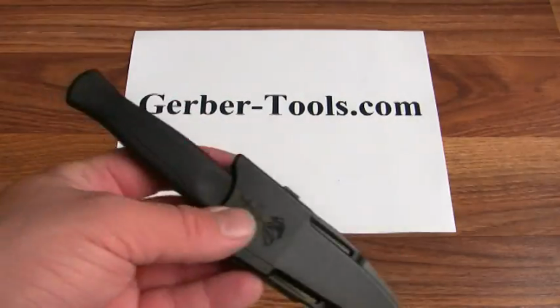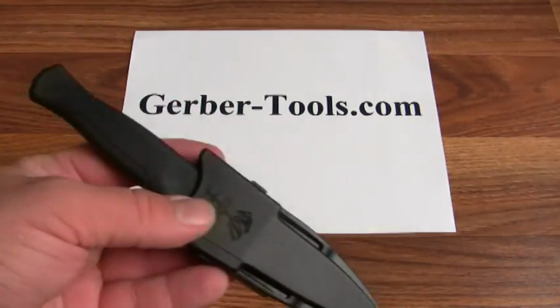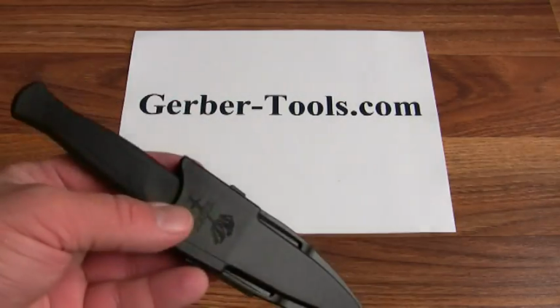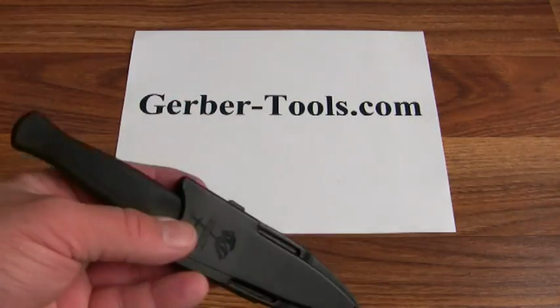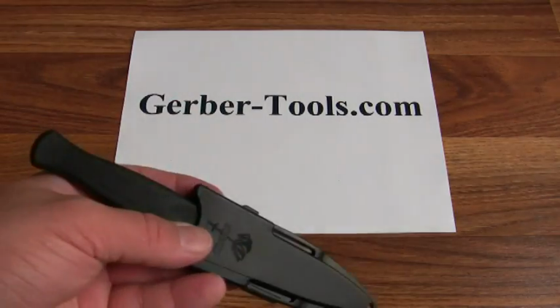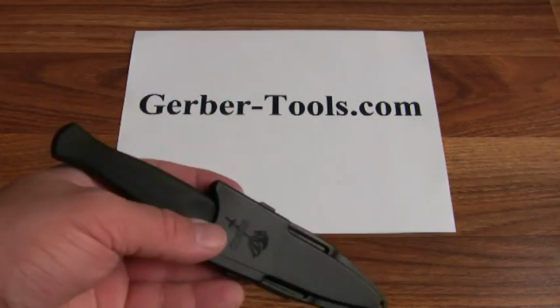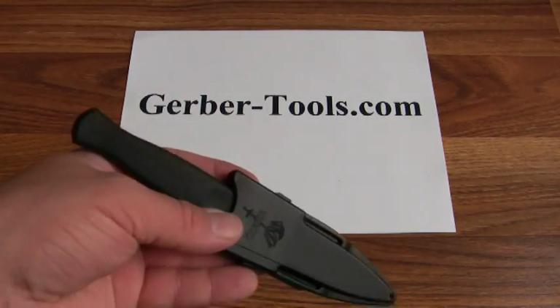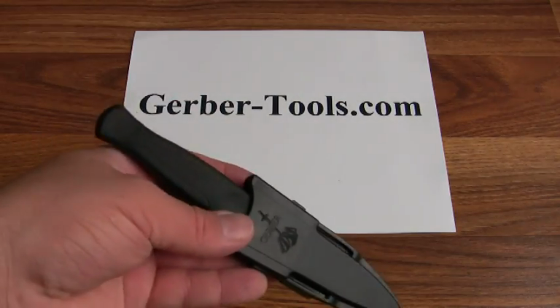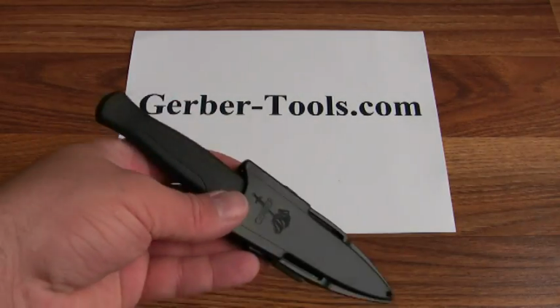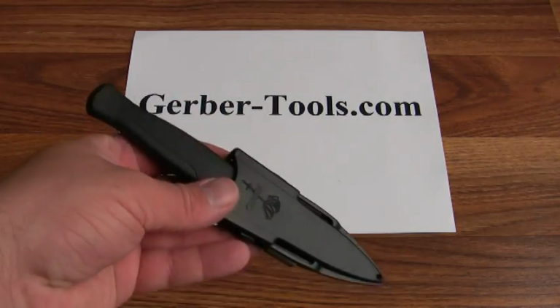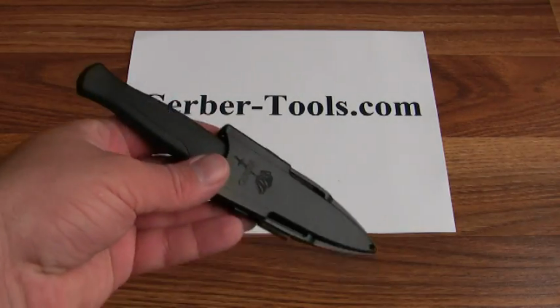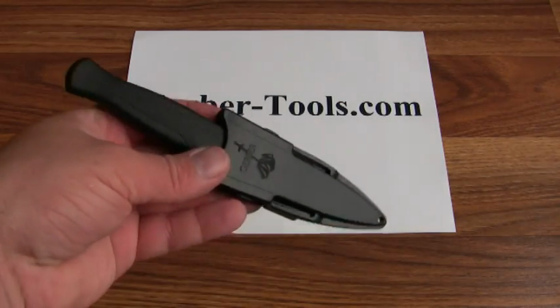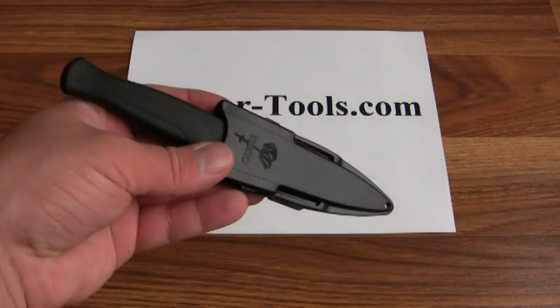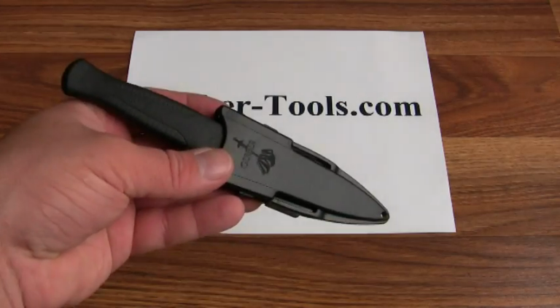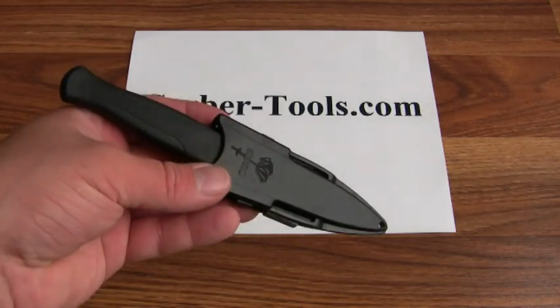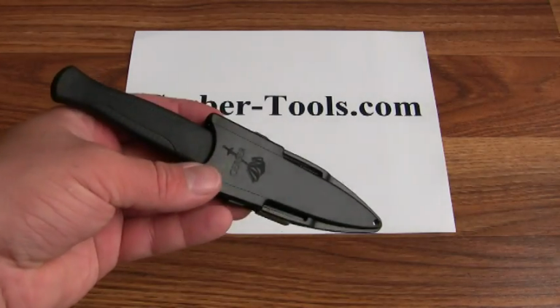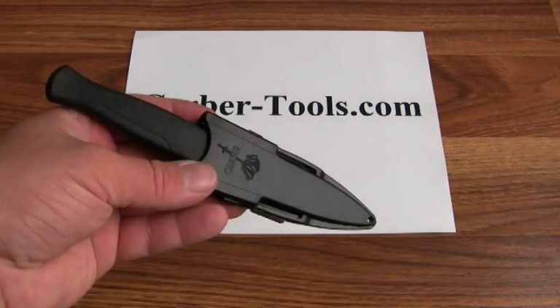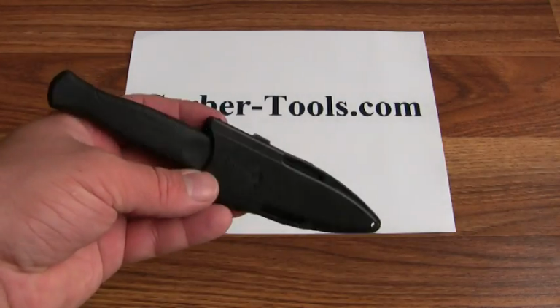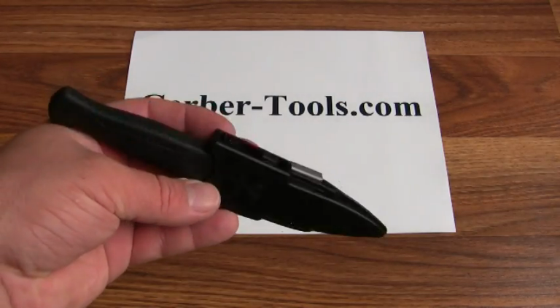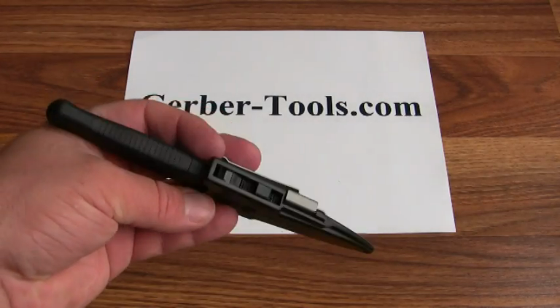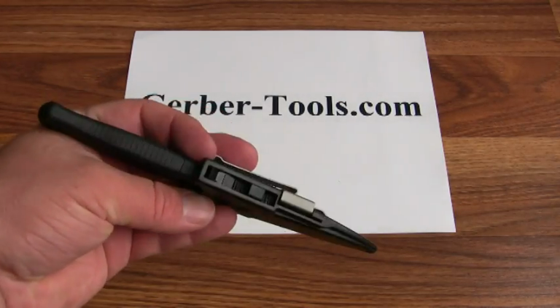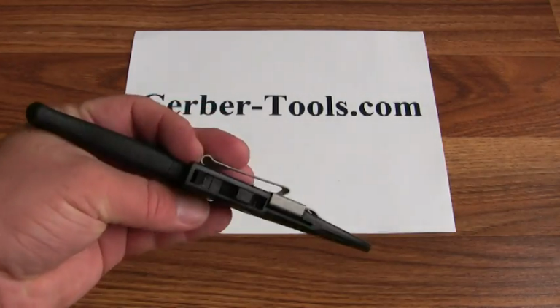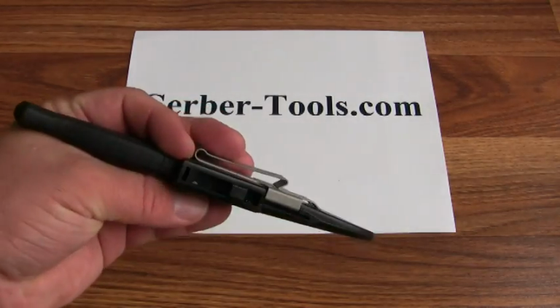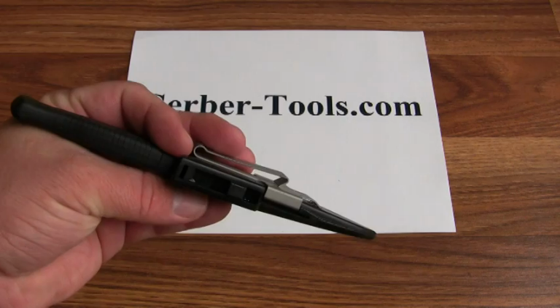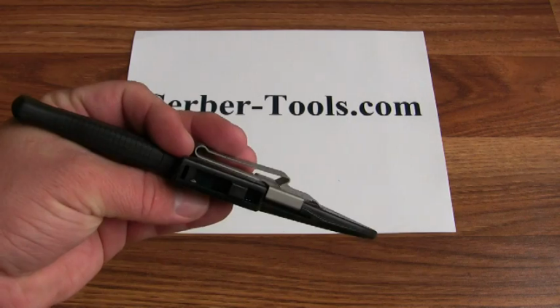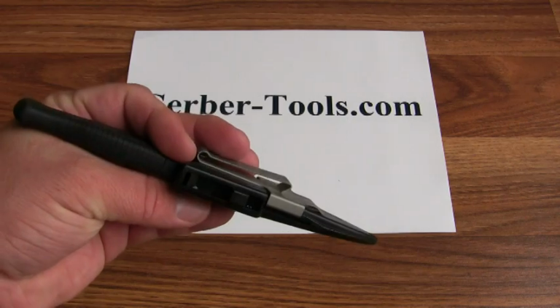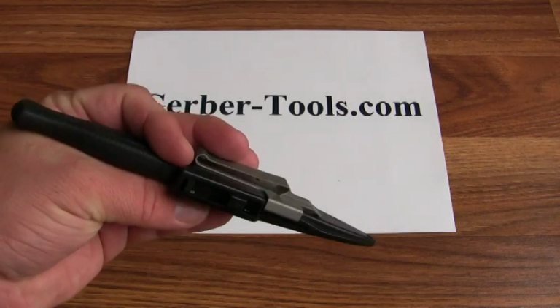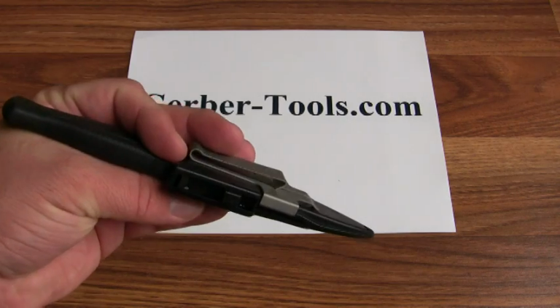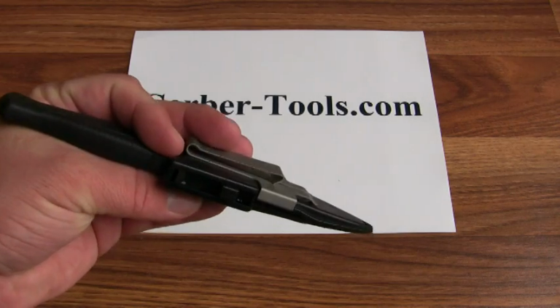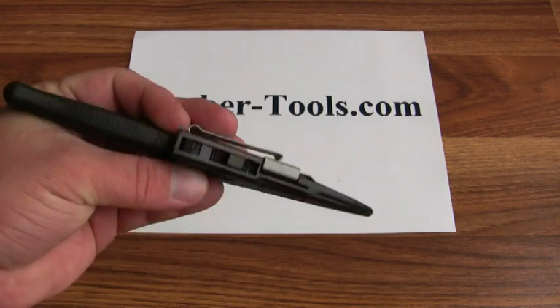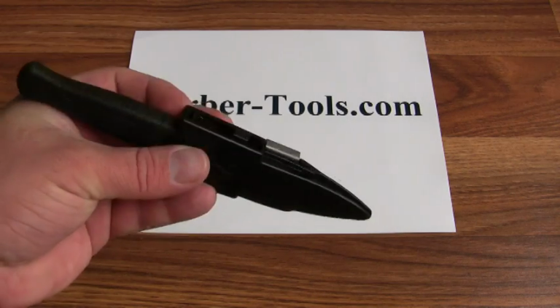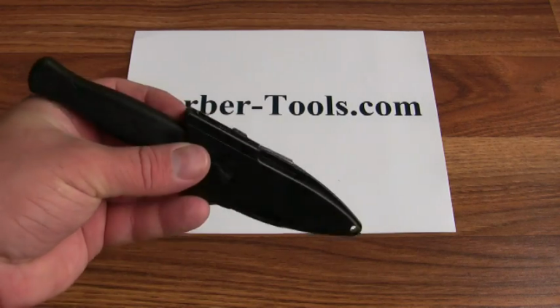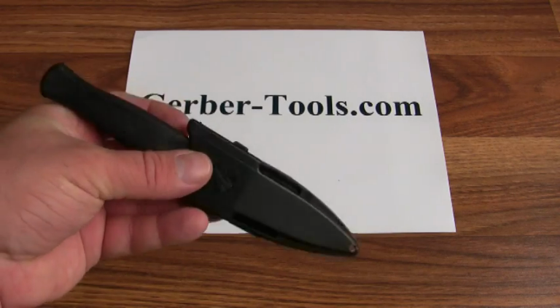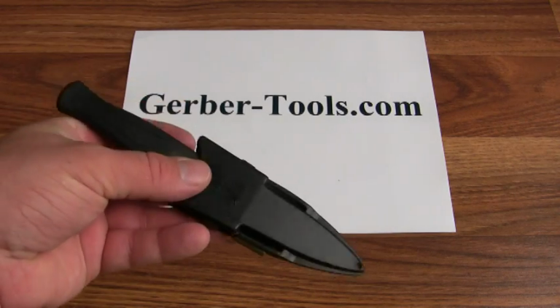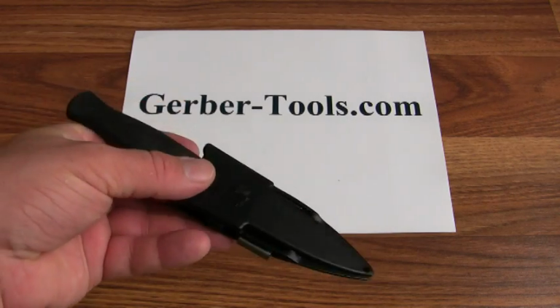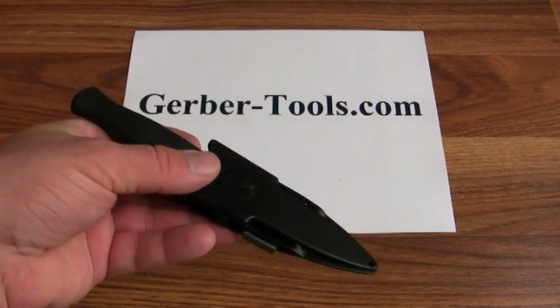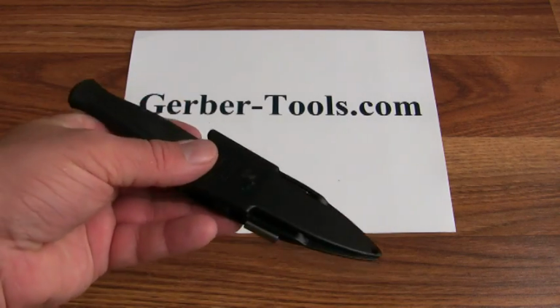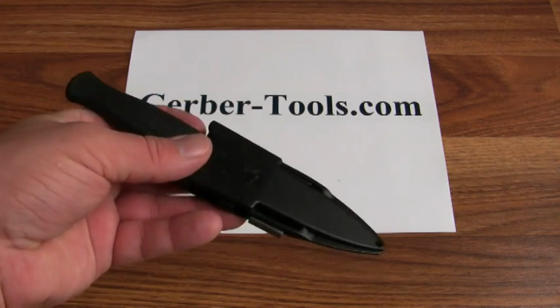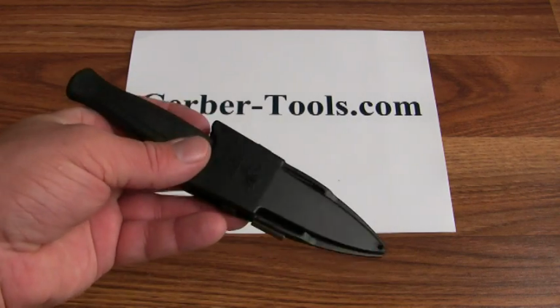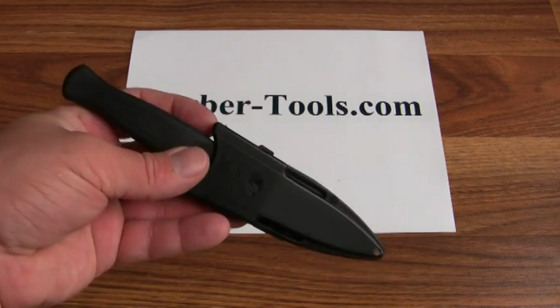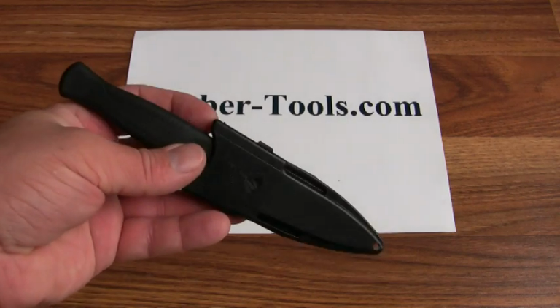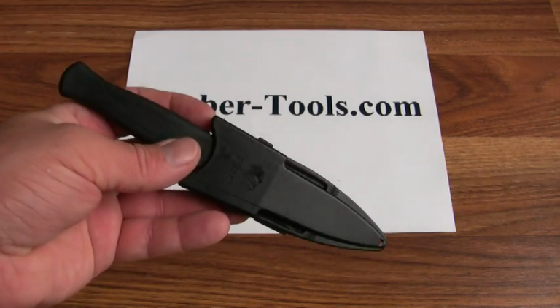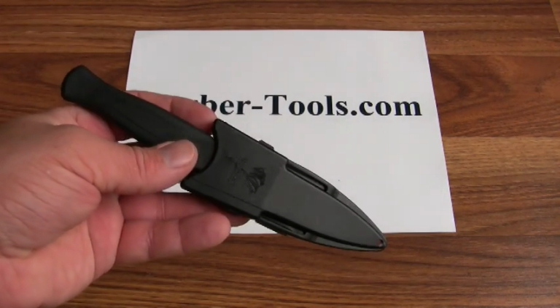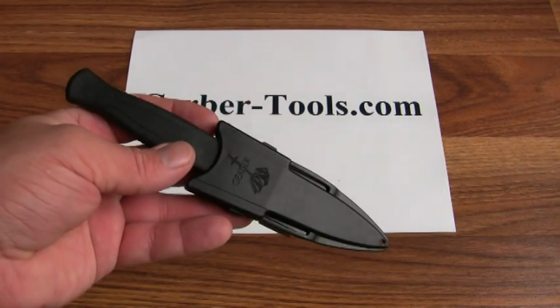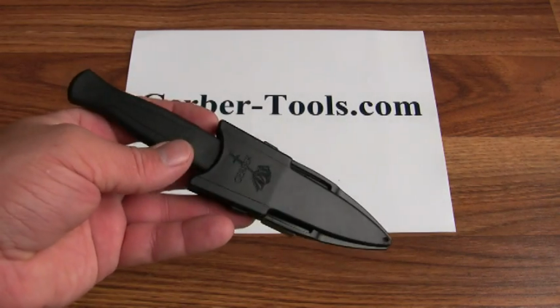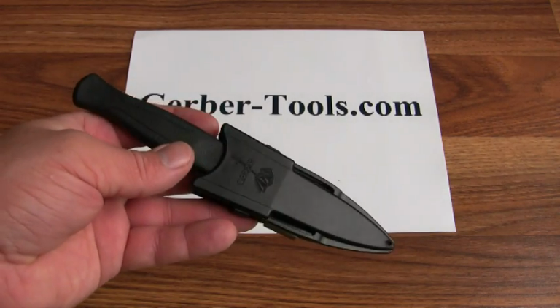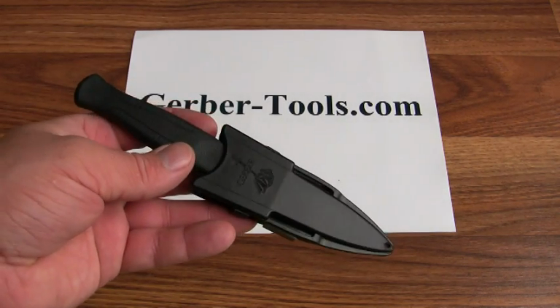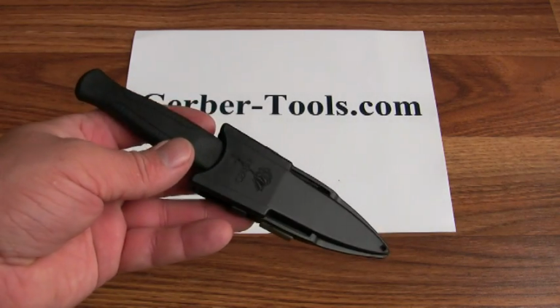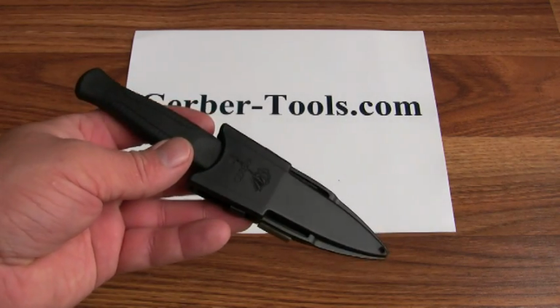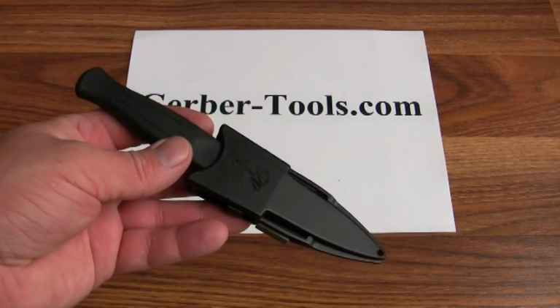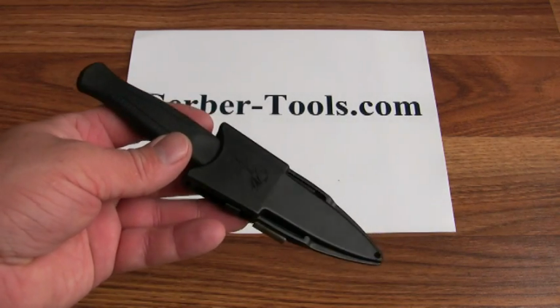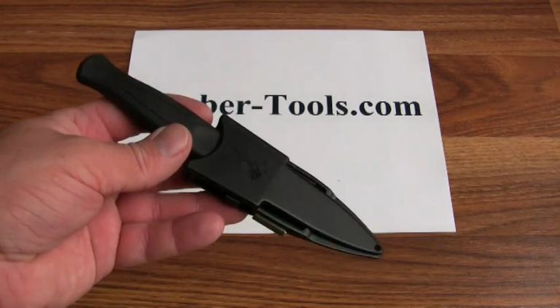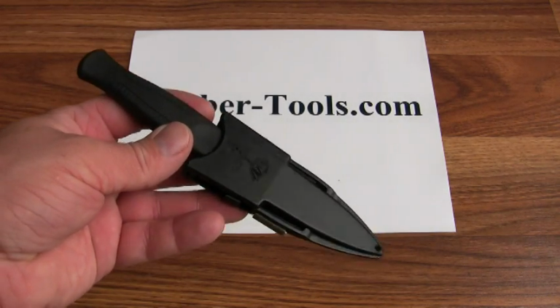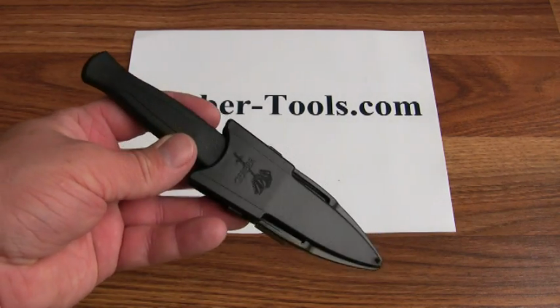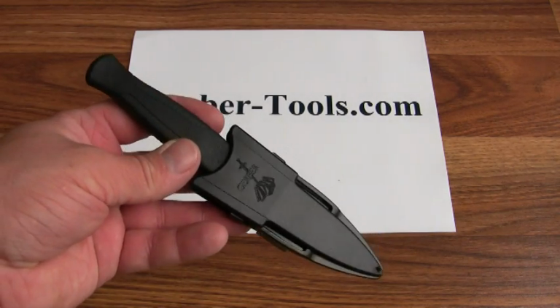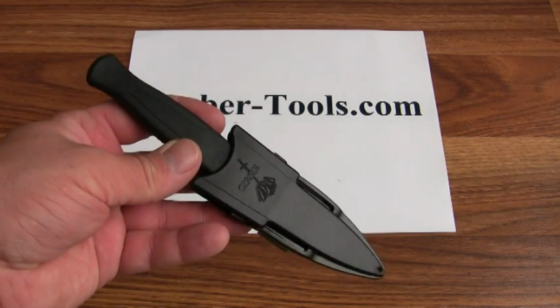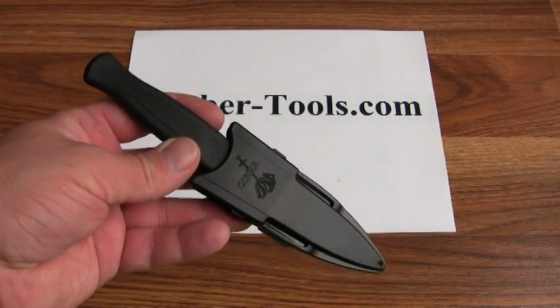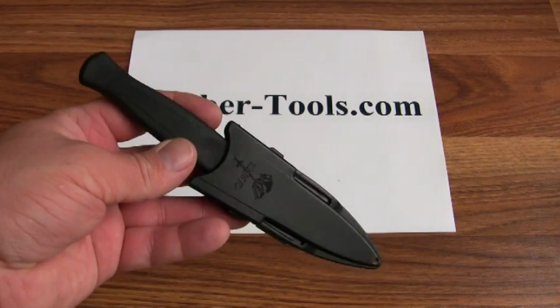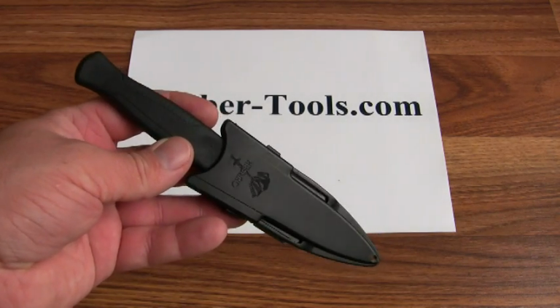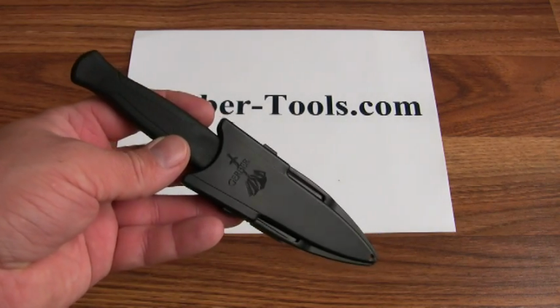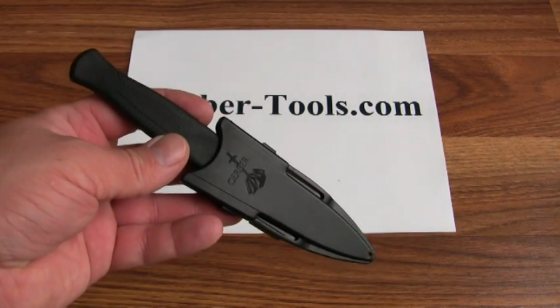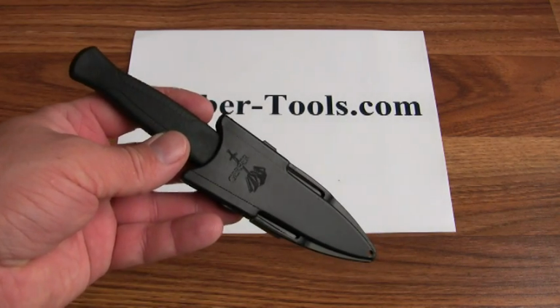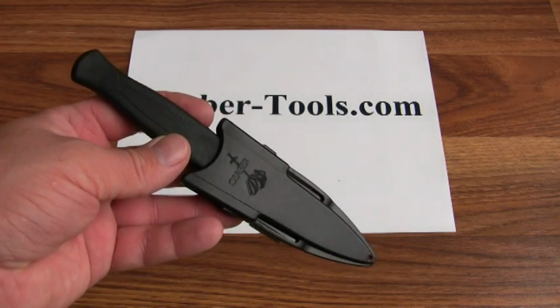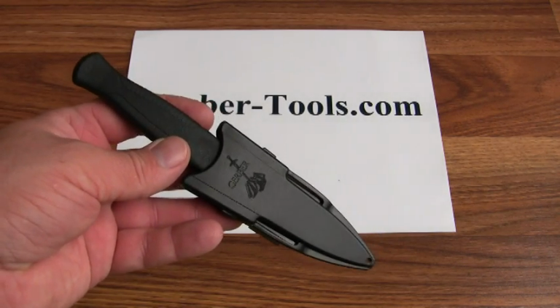It can be mounted on your arm, your strap, your flak jacket — anywhere you might need a backup knife.